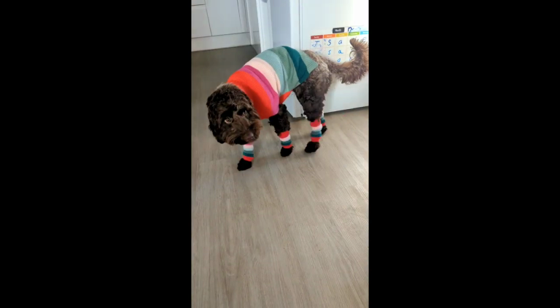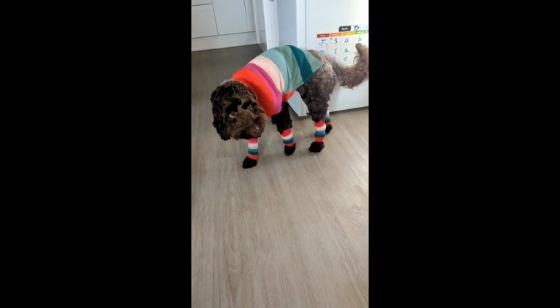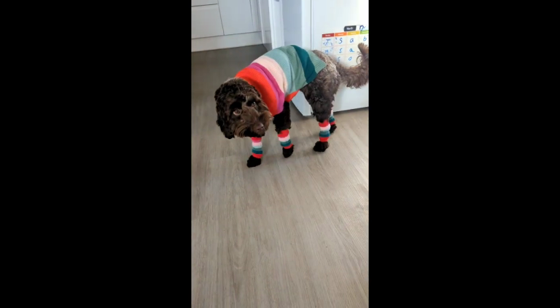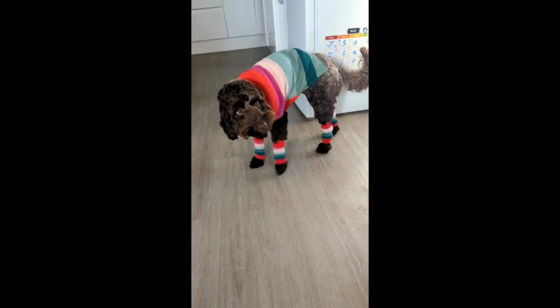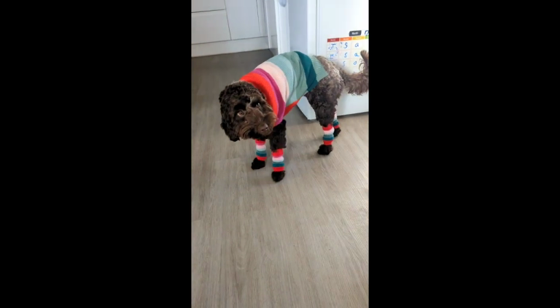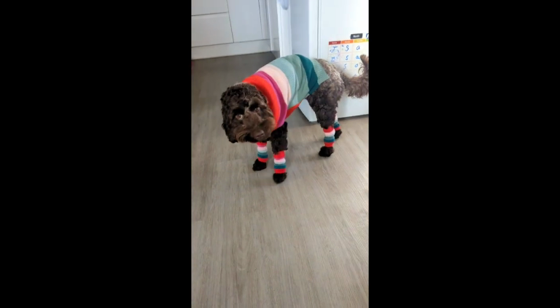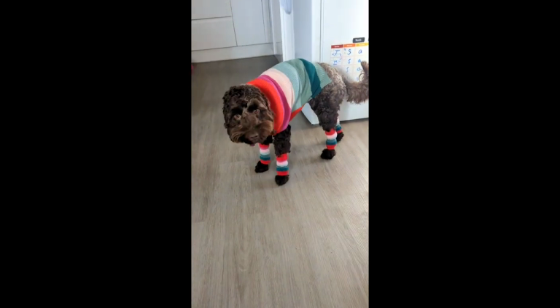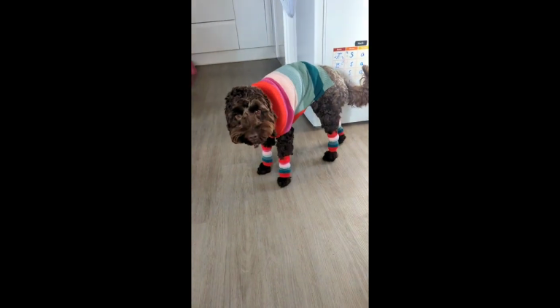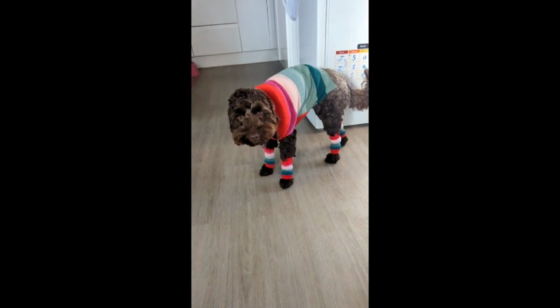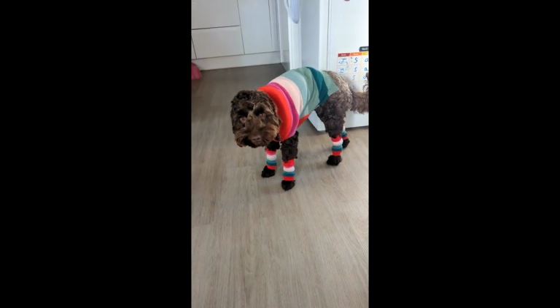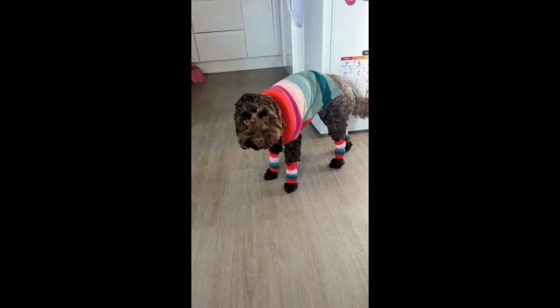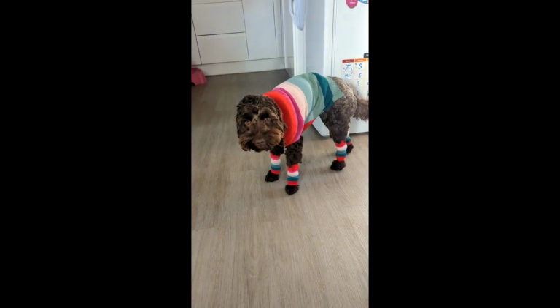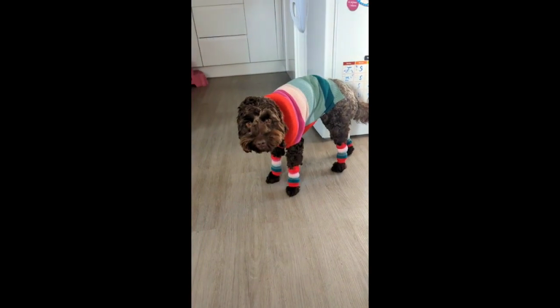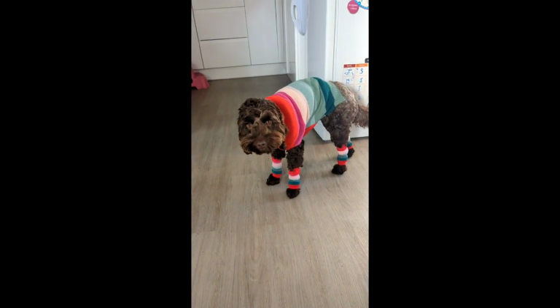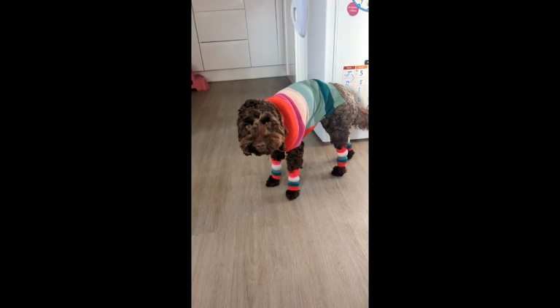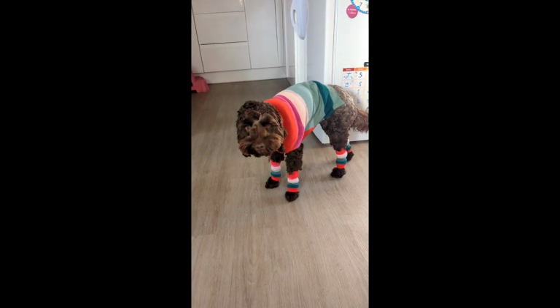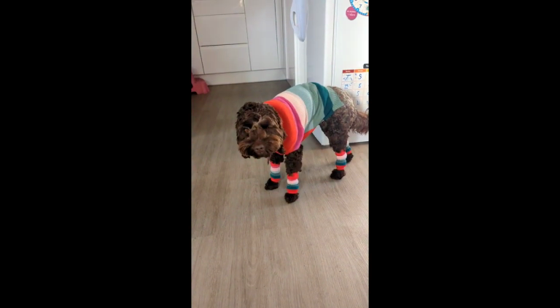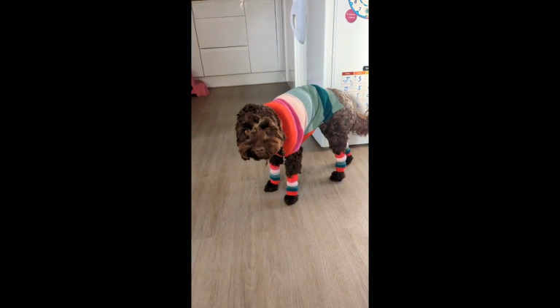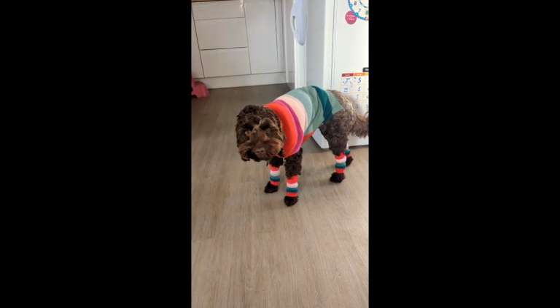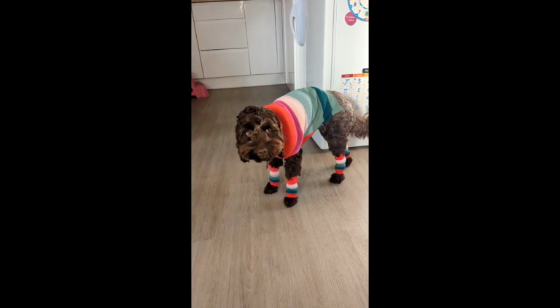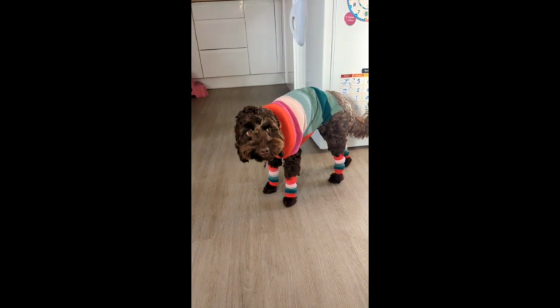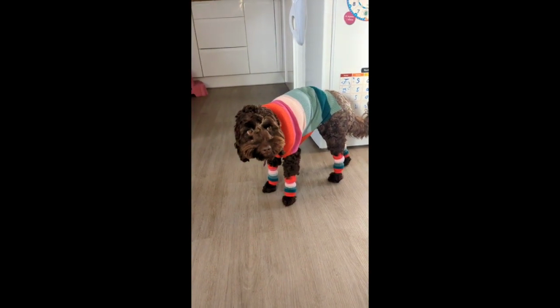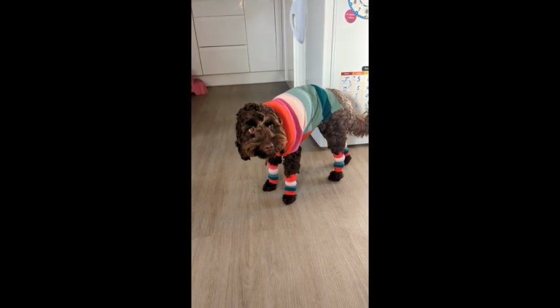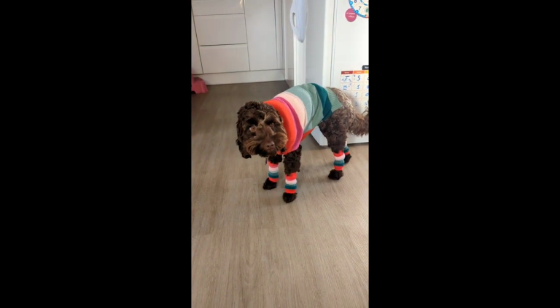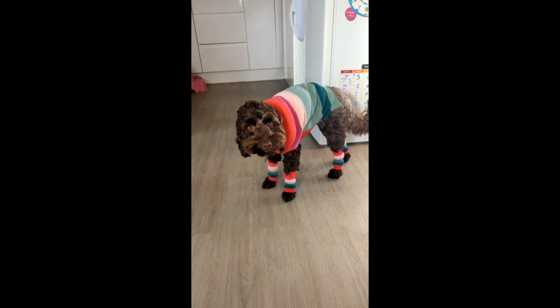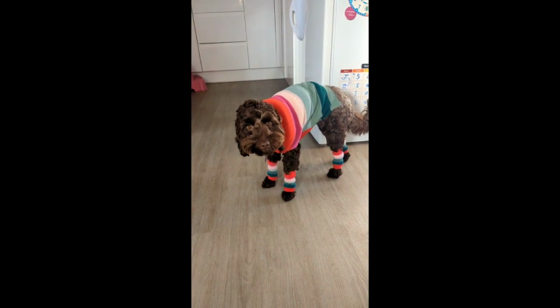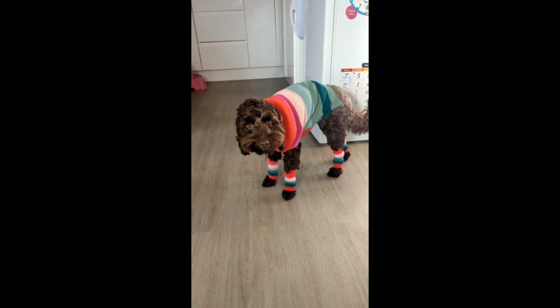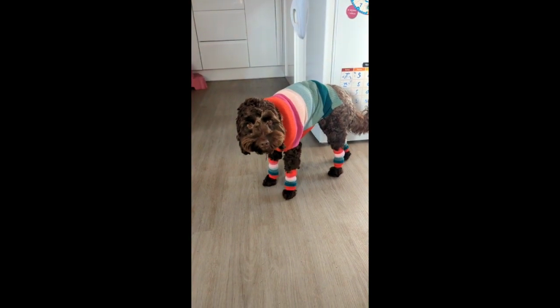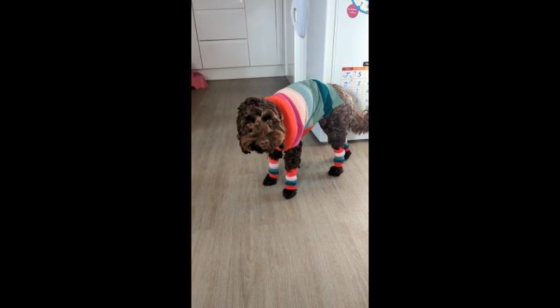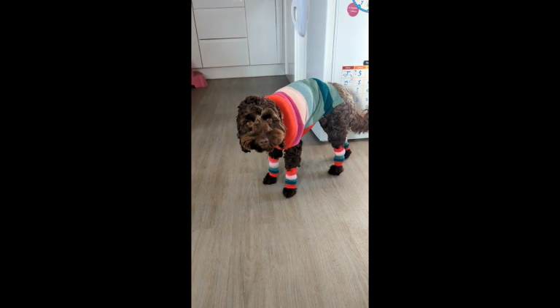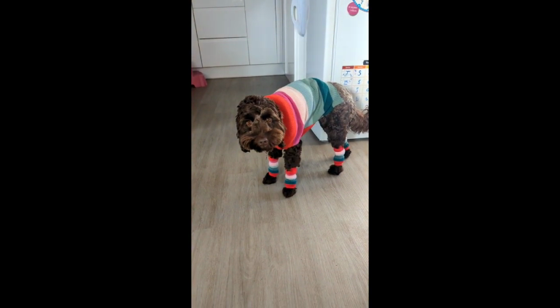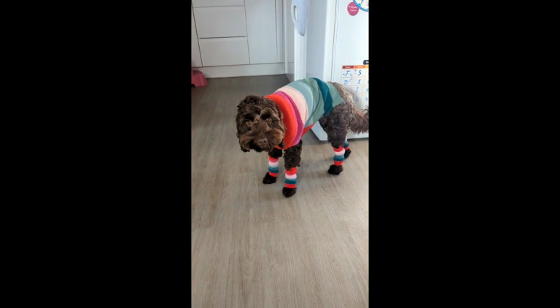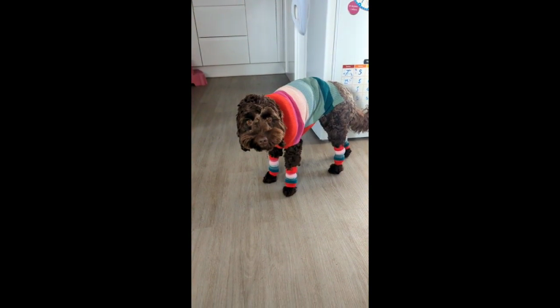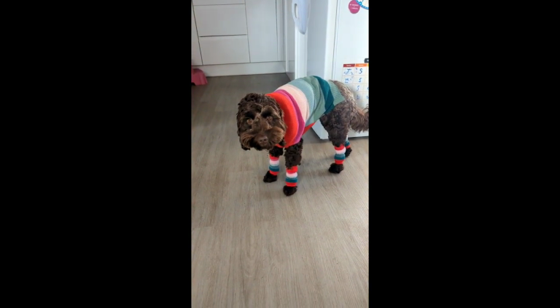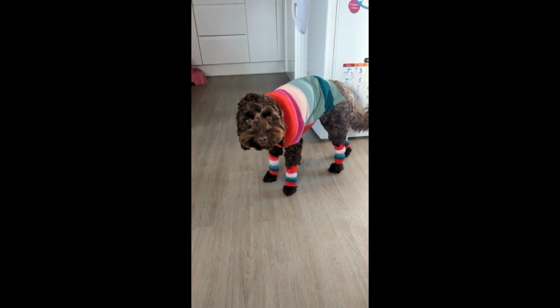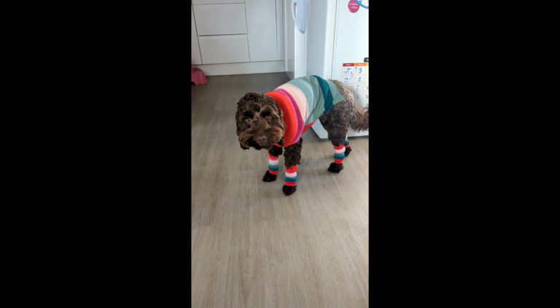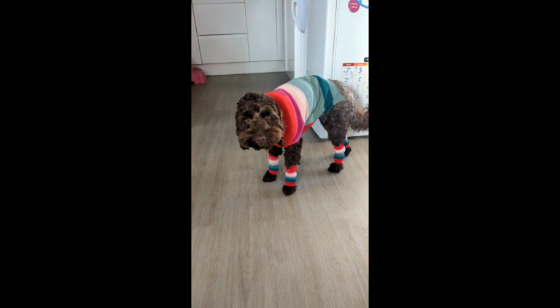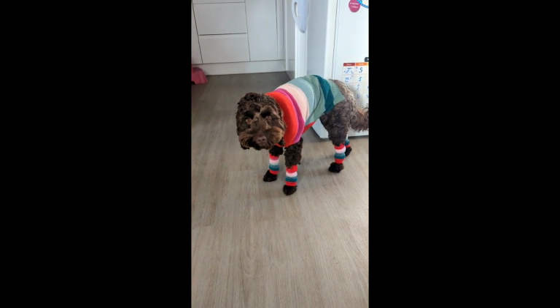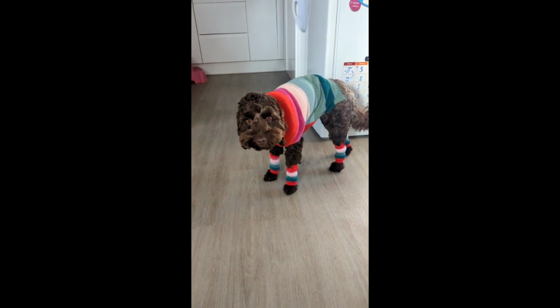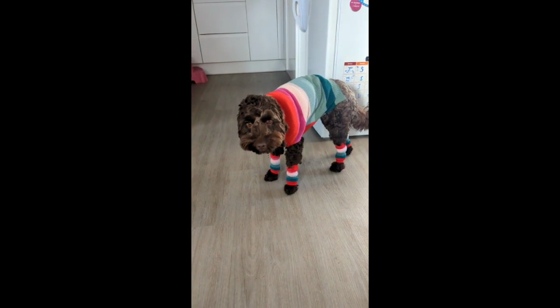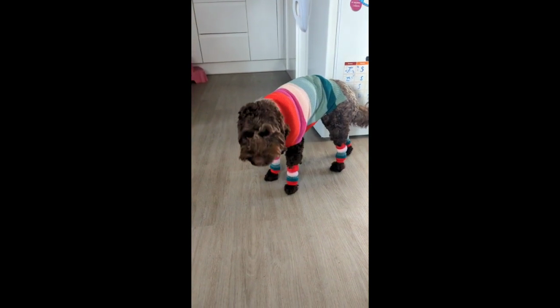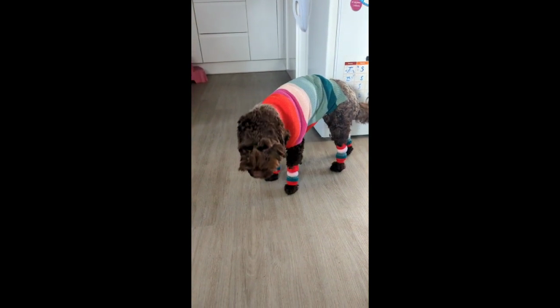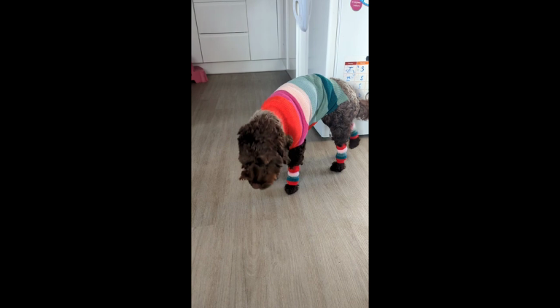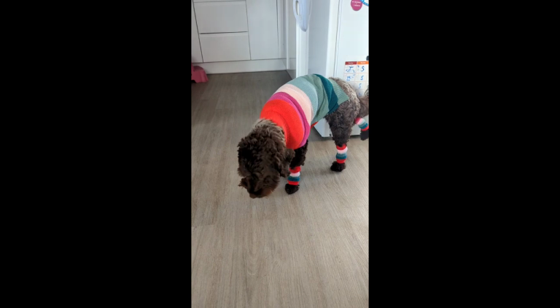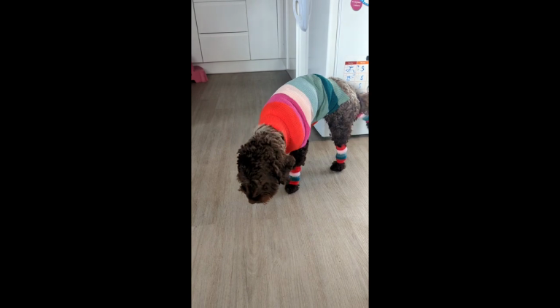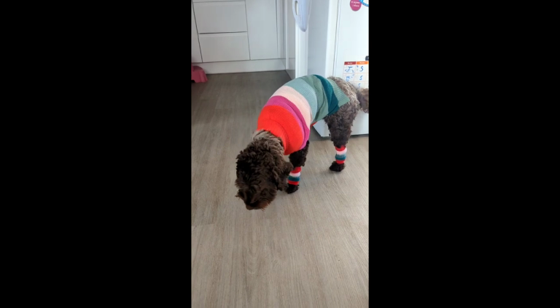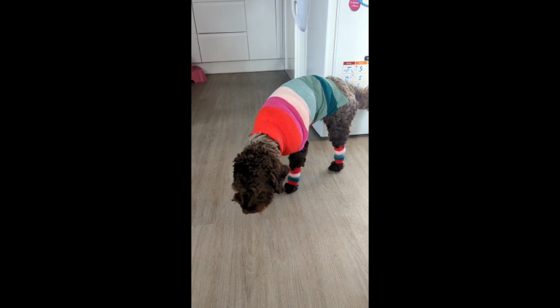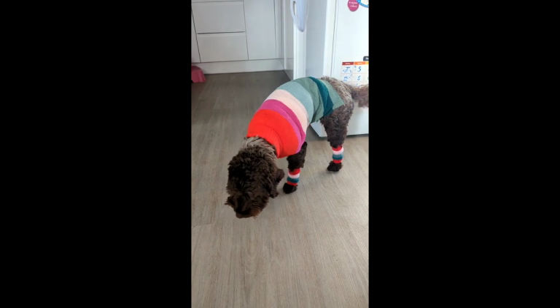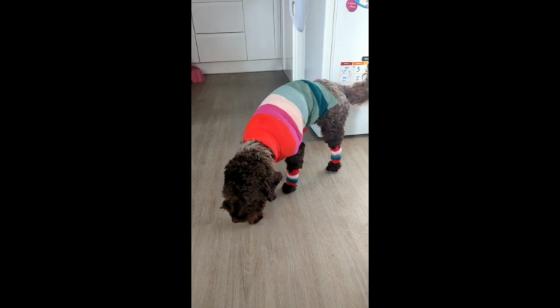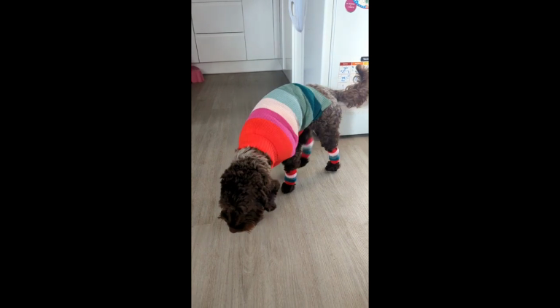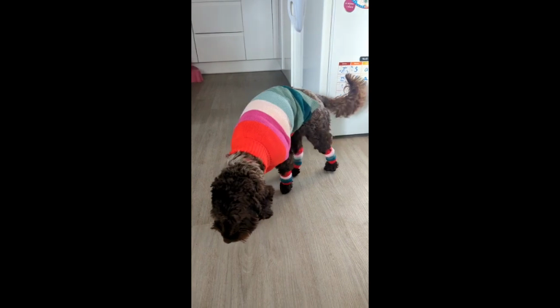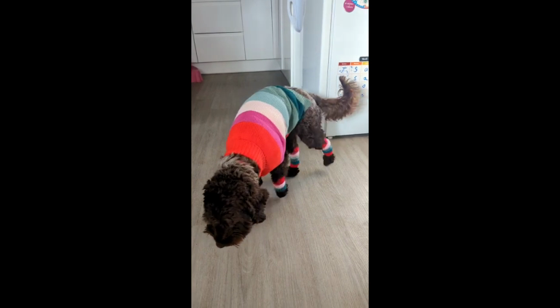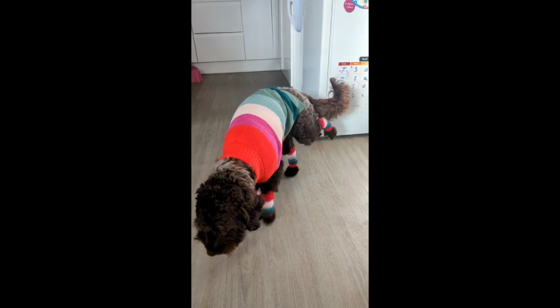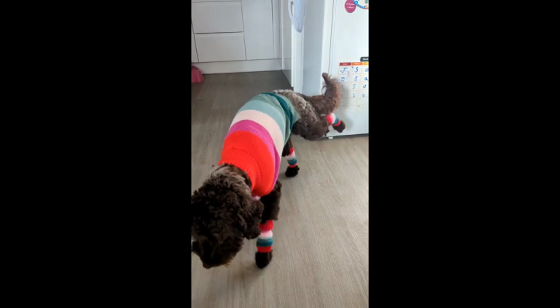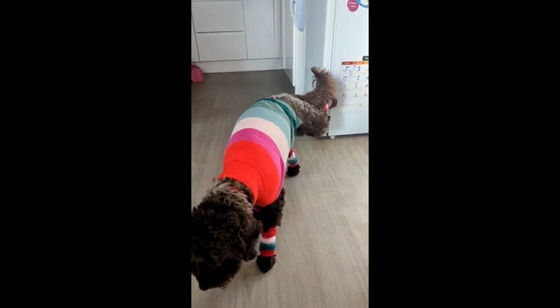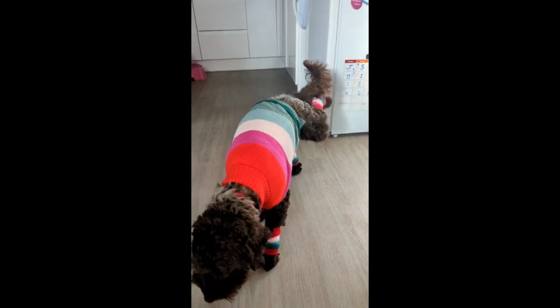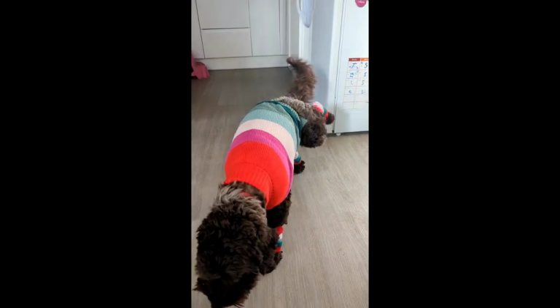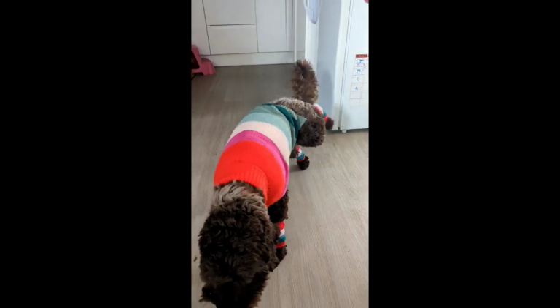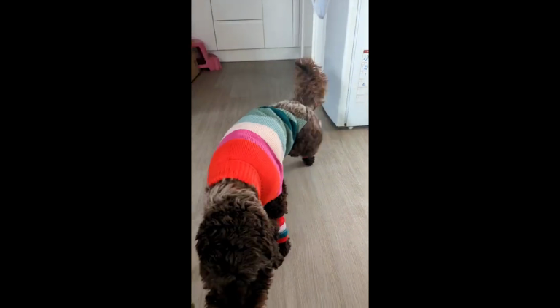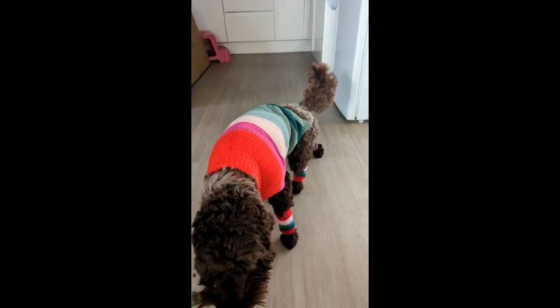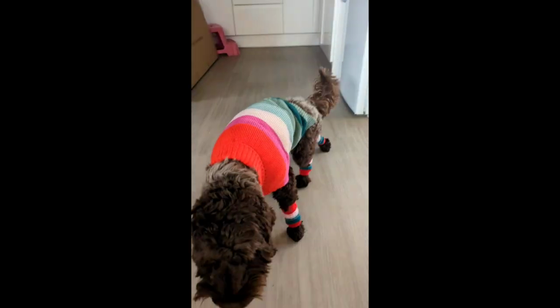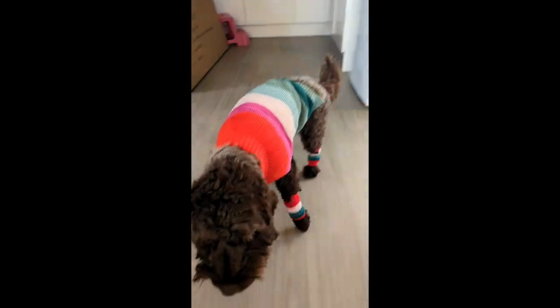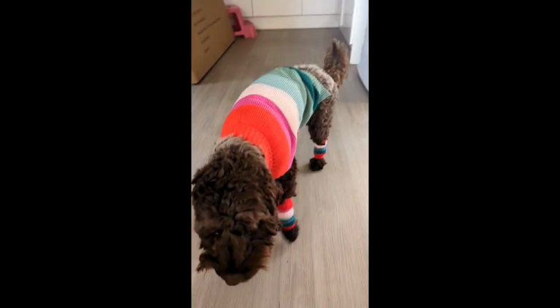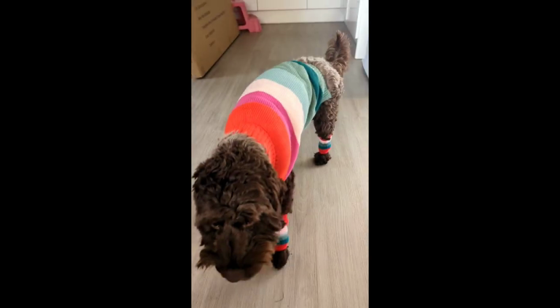Oh, how gorgeous do you look! Are you coming for a treat? Come here then — why are you walking like that?